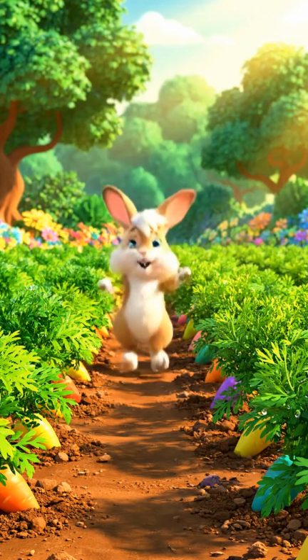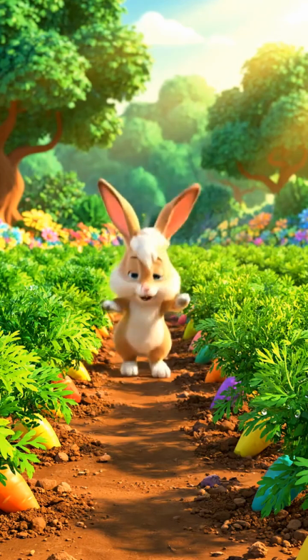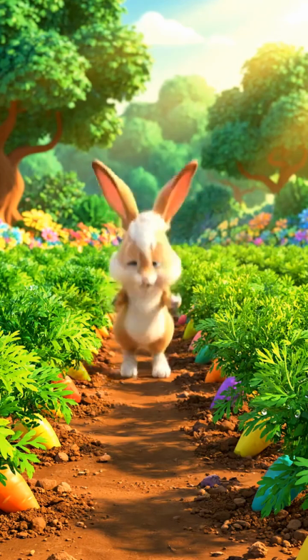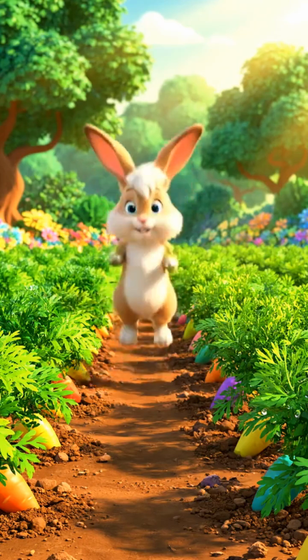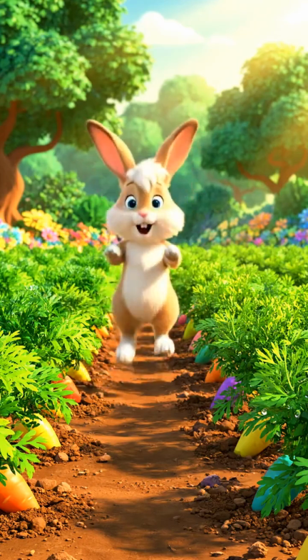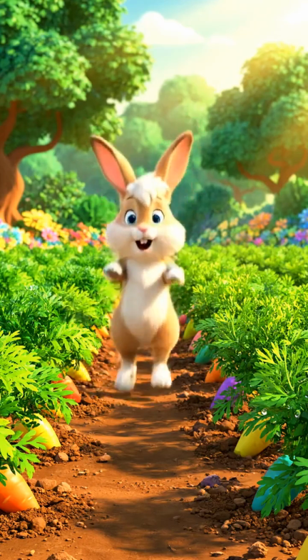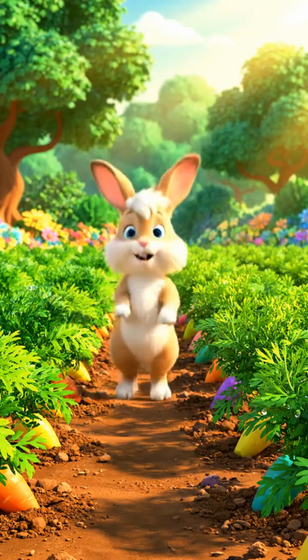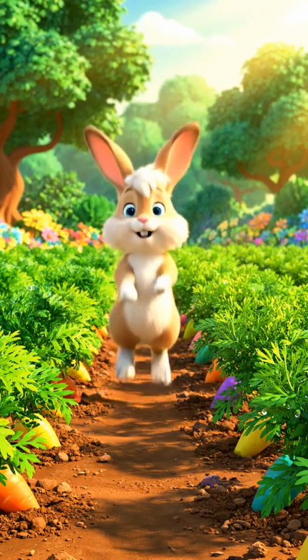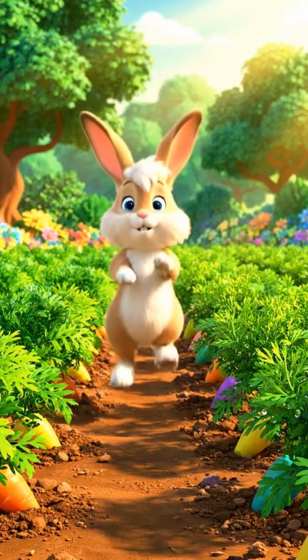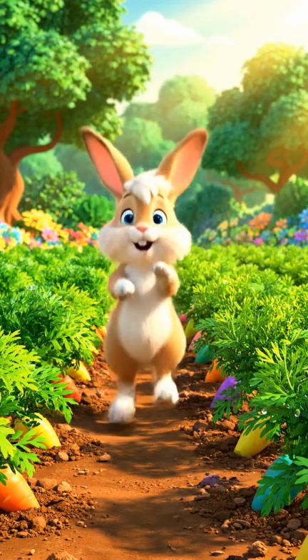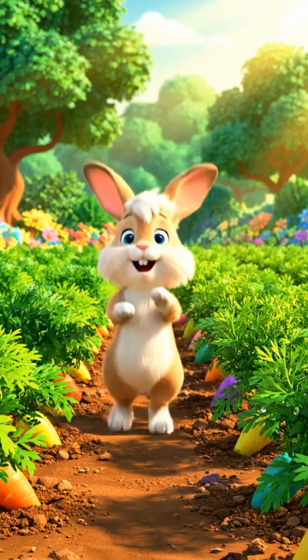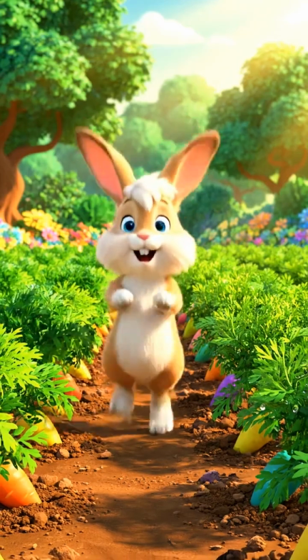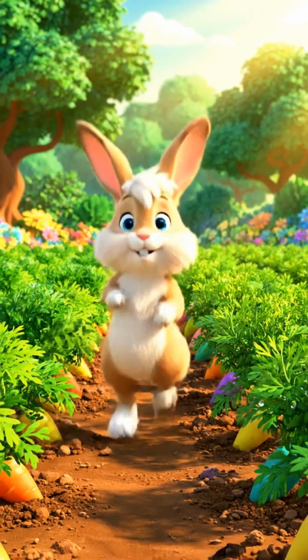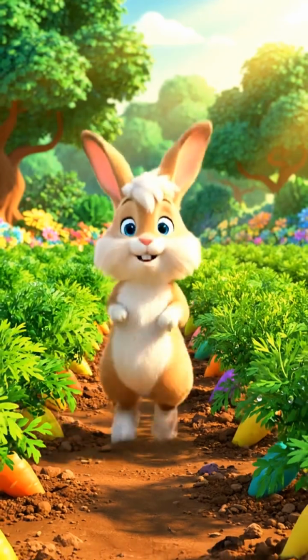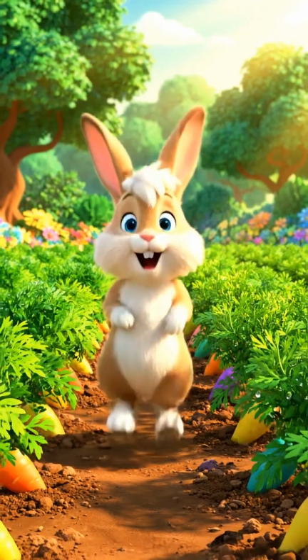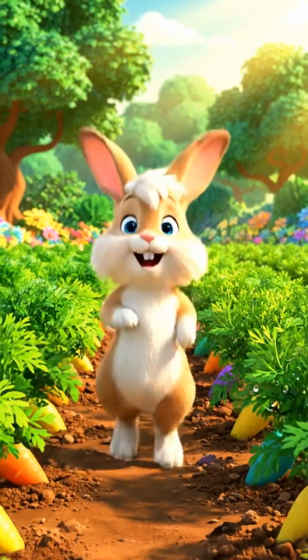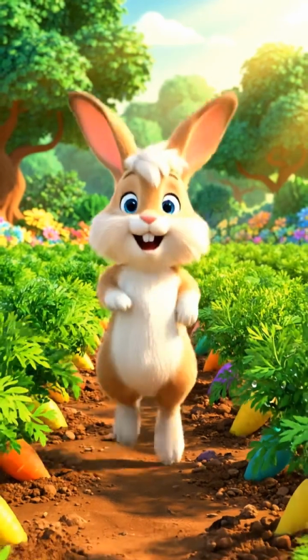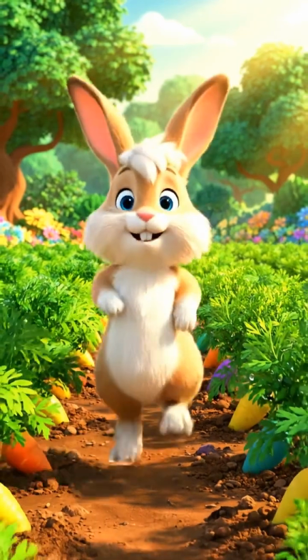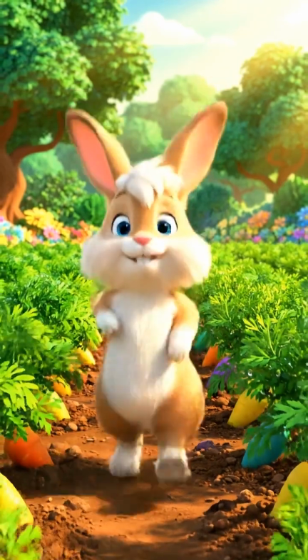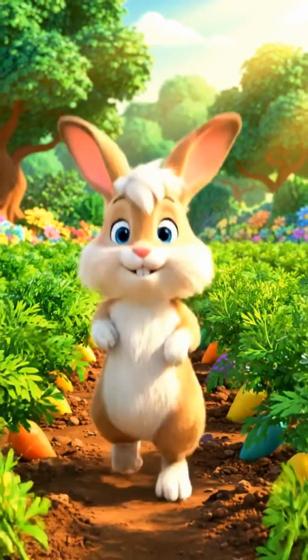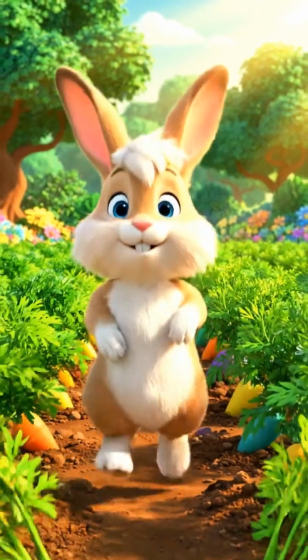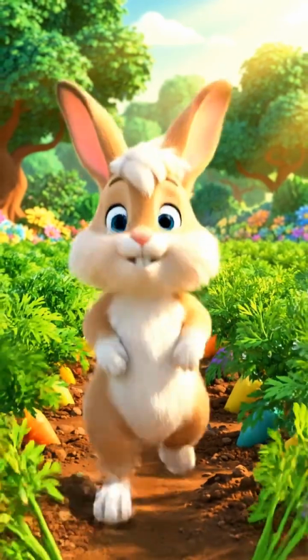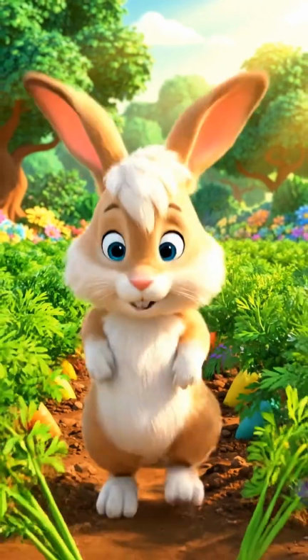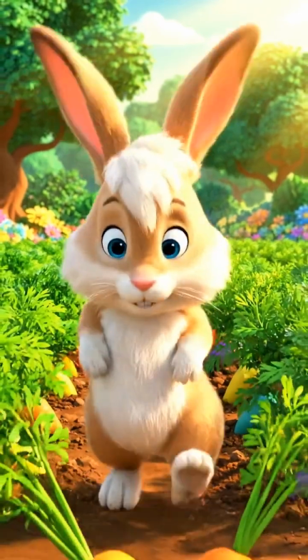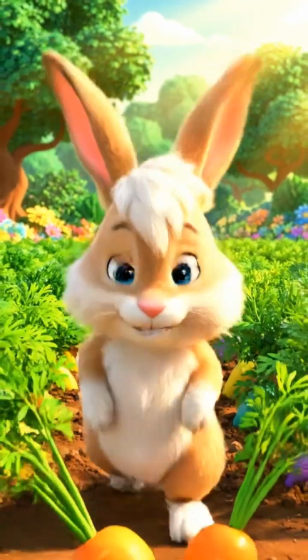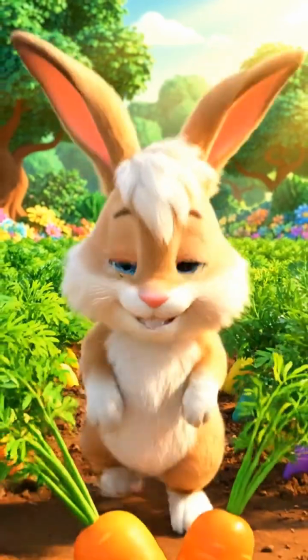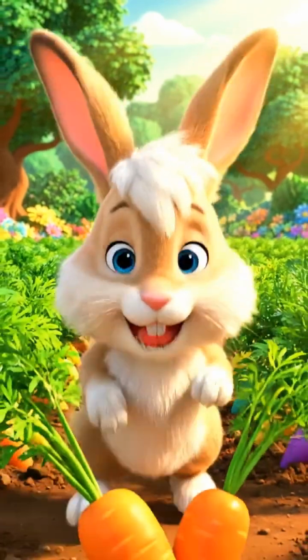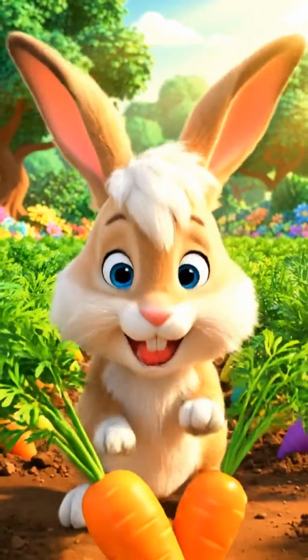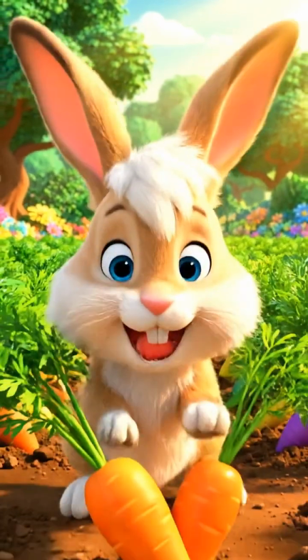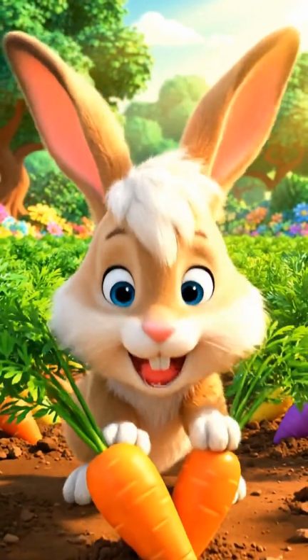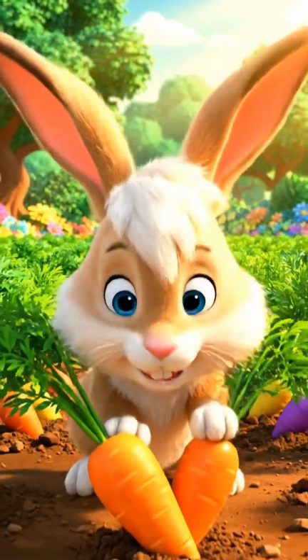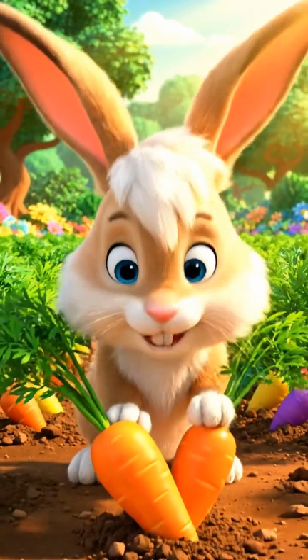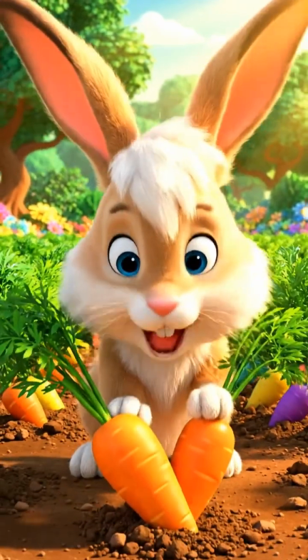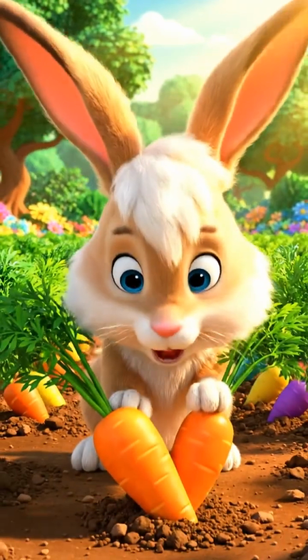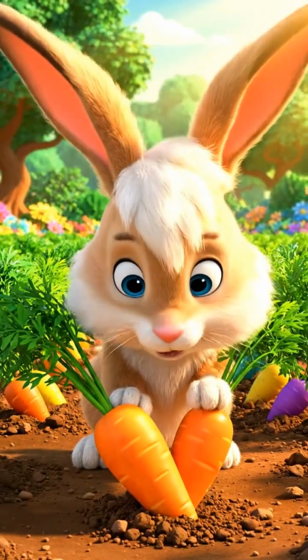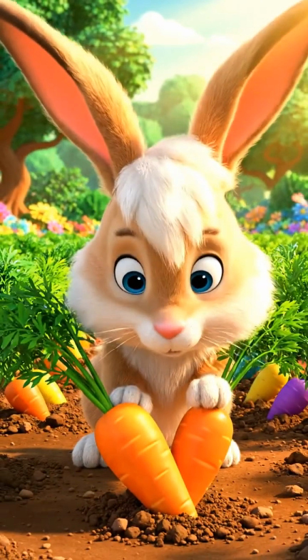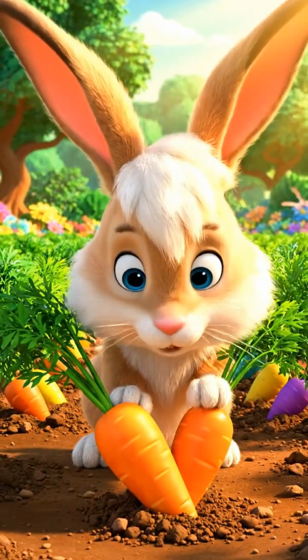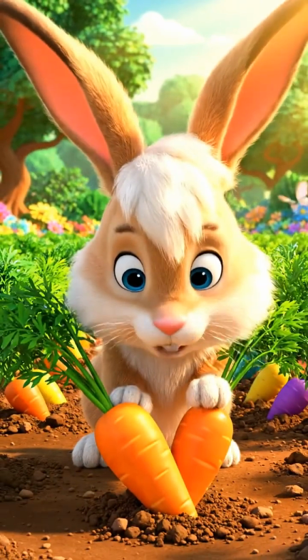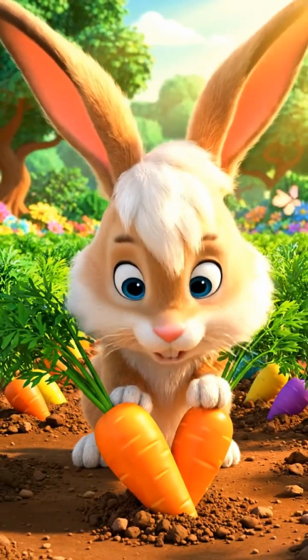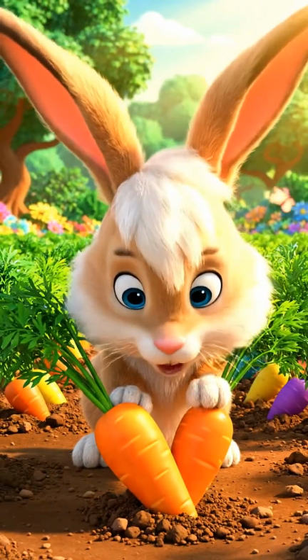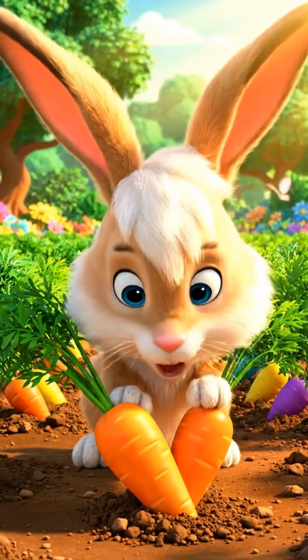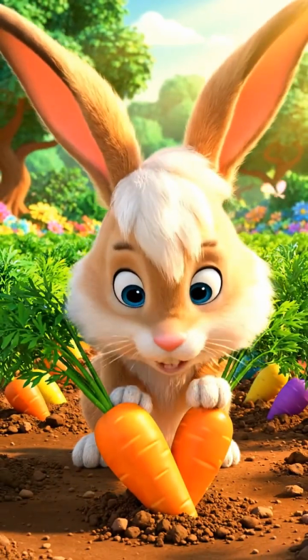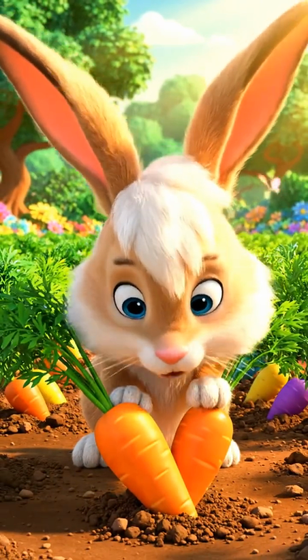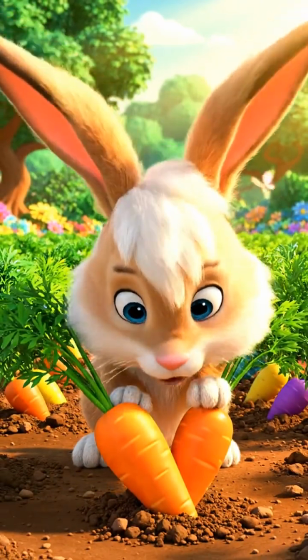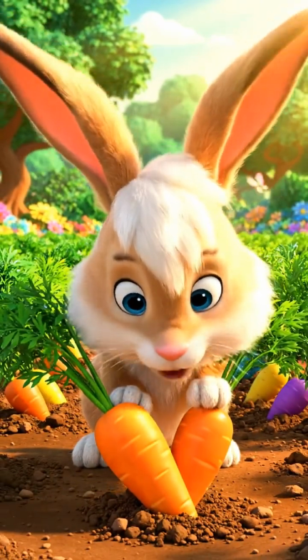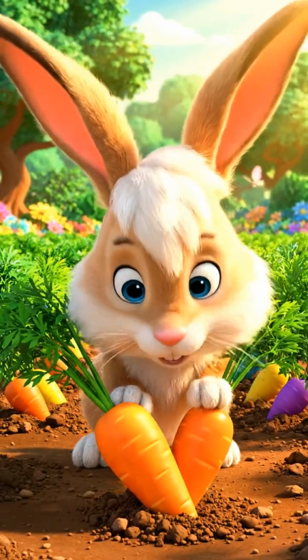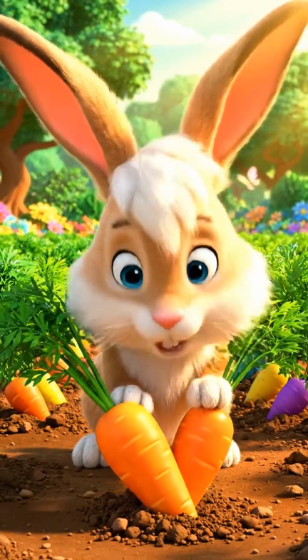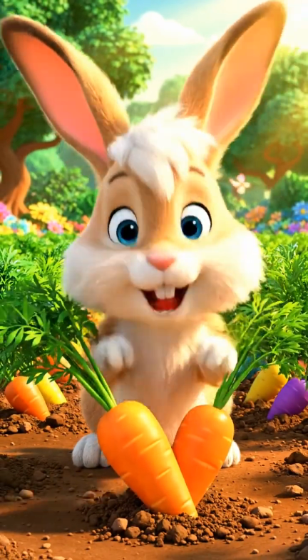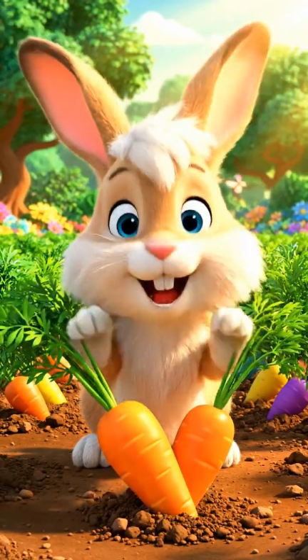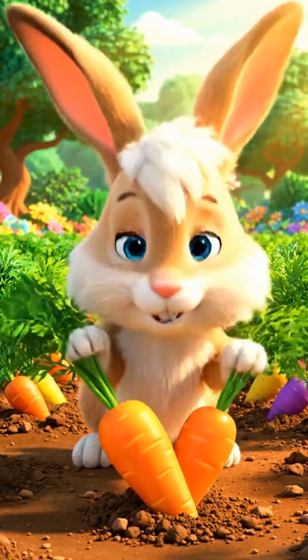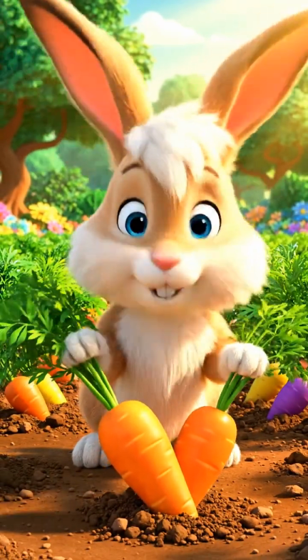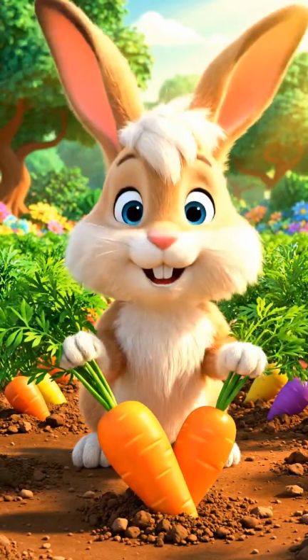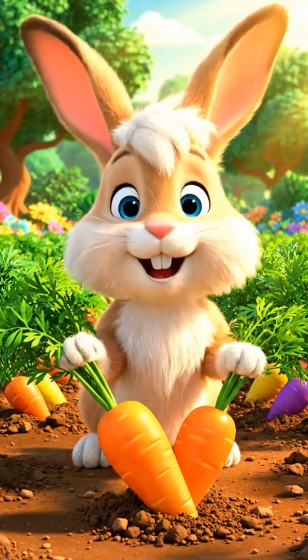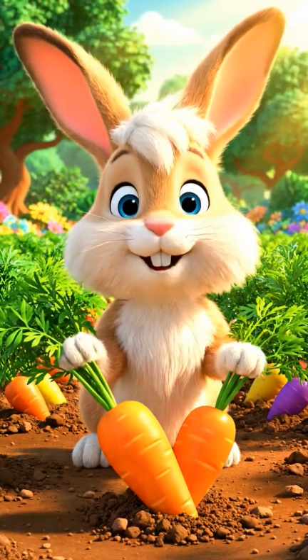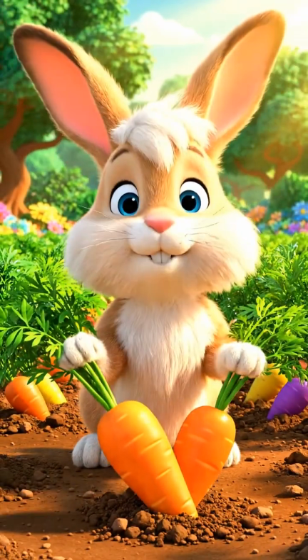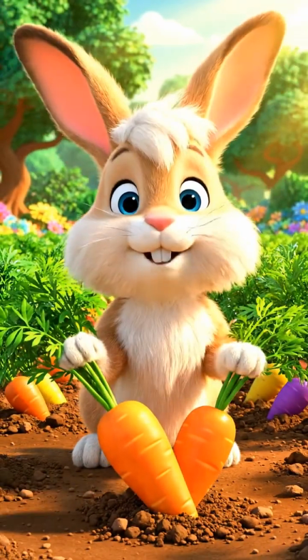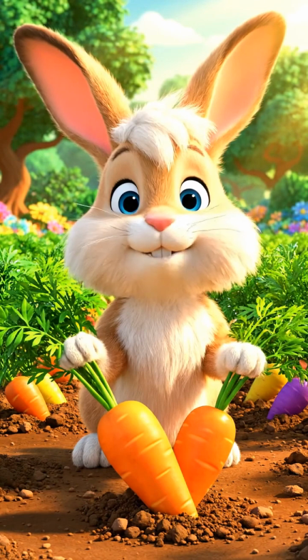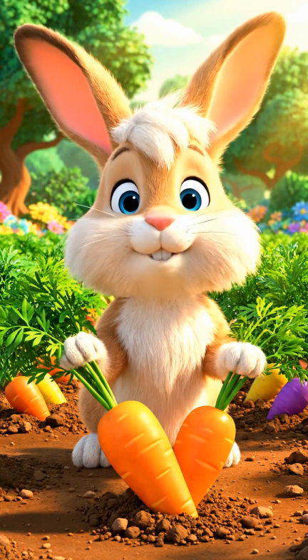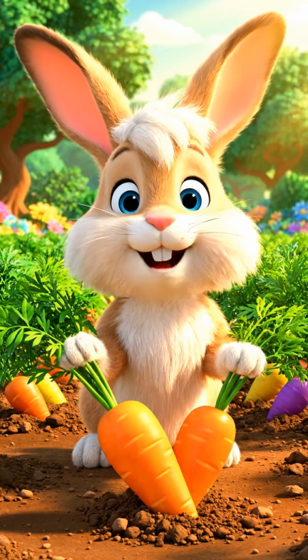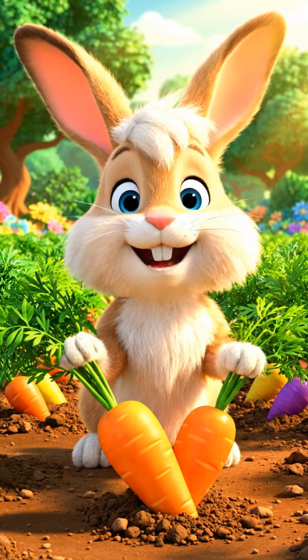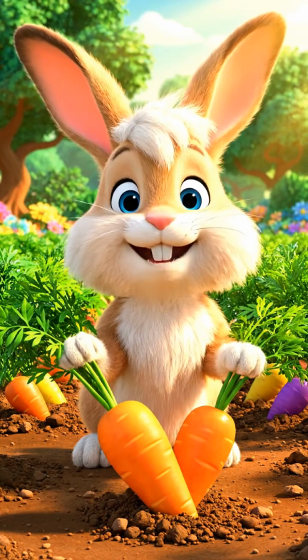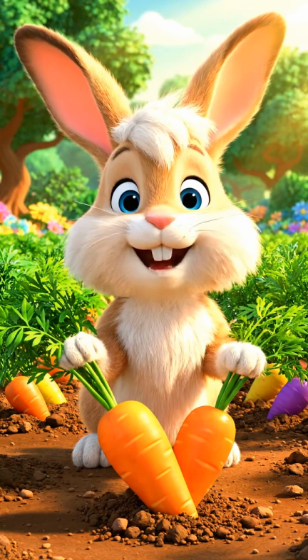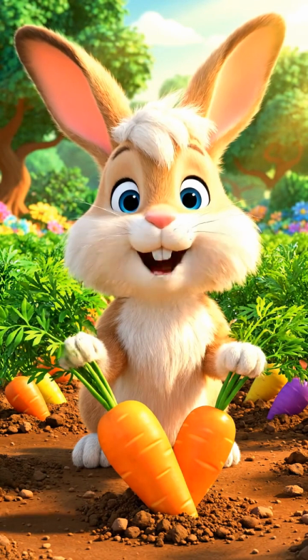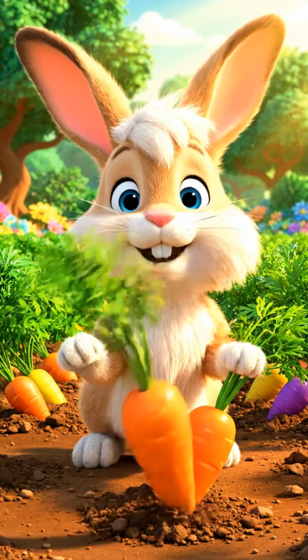Meet Rocky Rabbit. Today, he's hopping through the carrot garden, looking for something yummy.